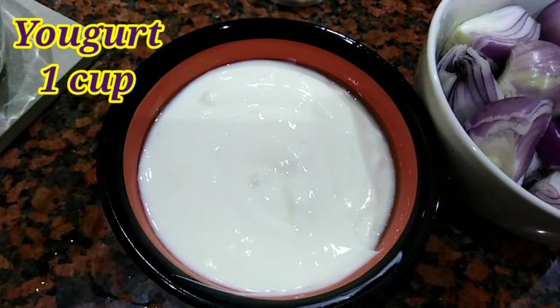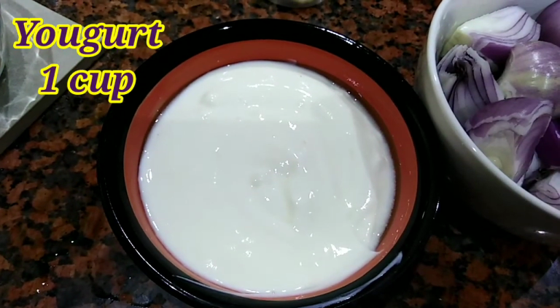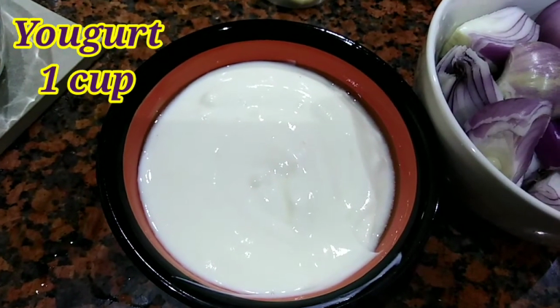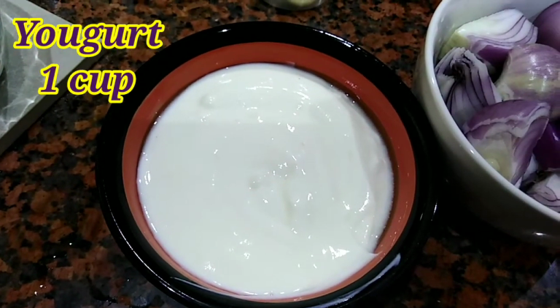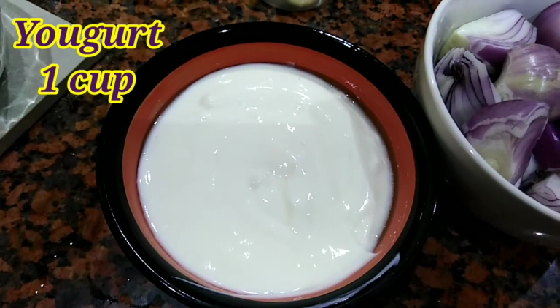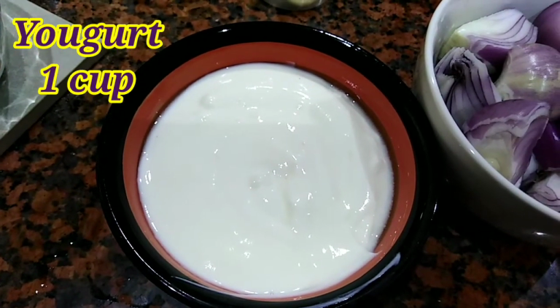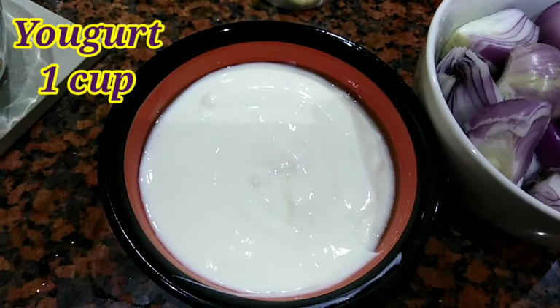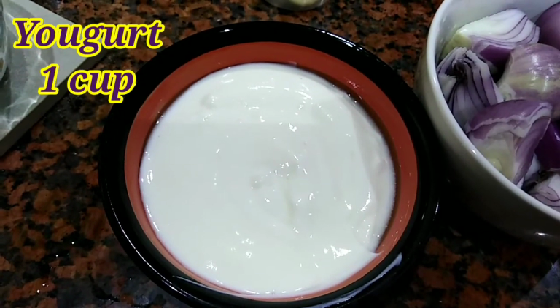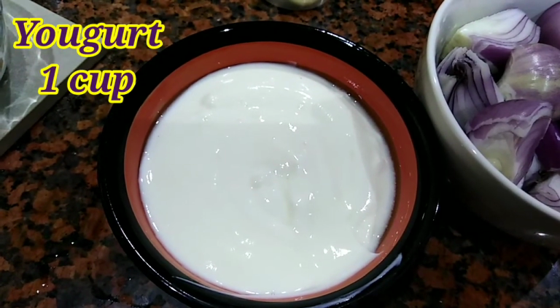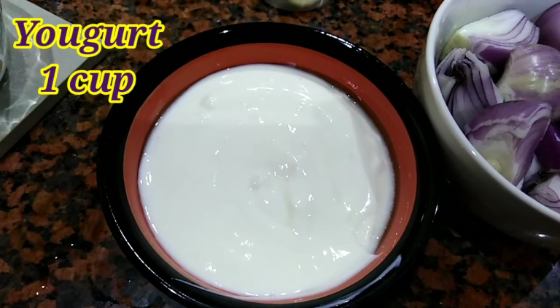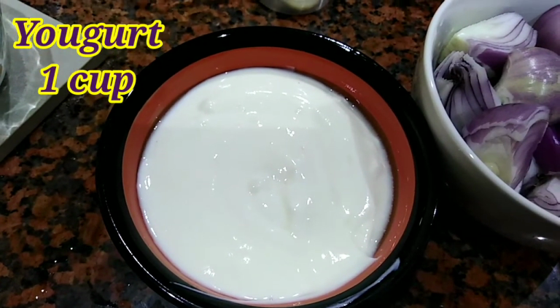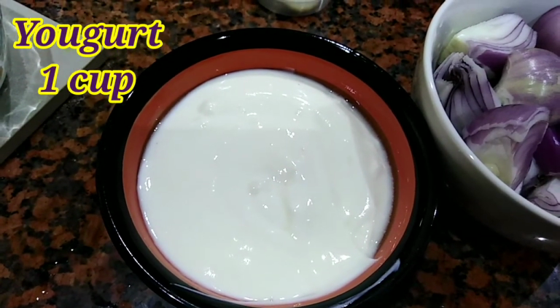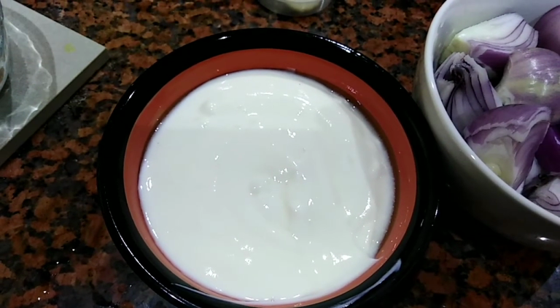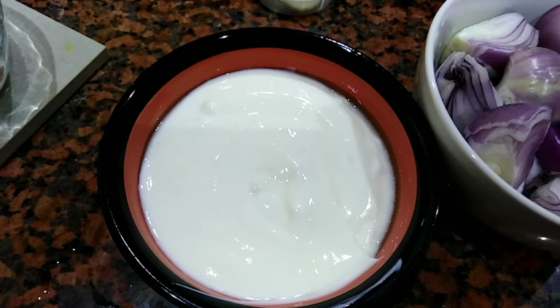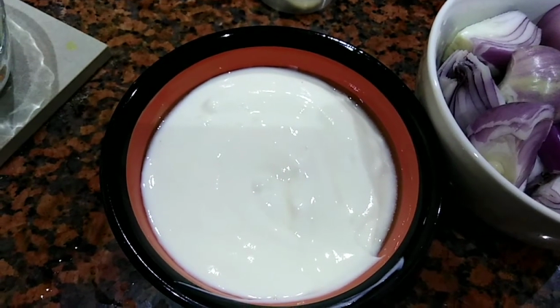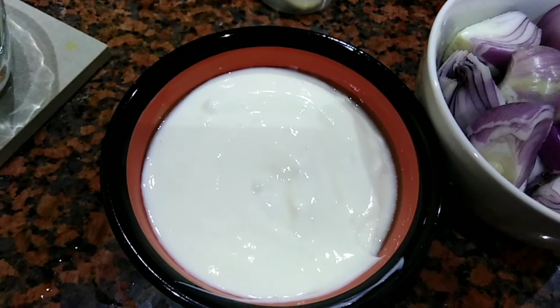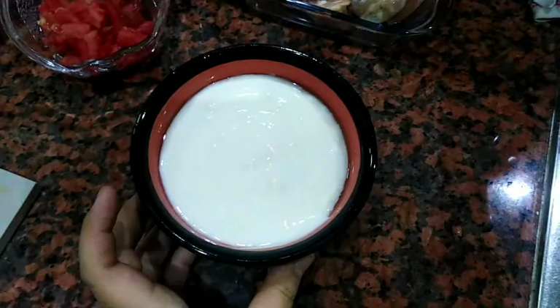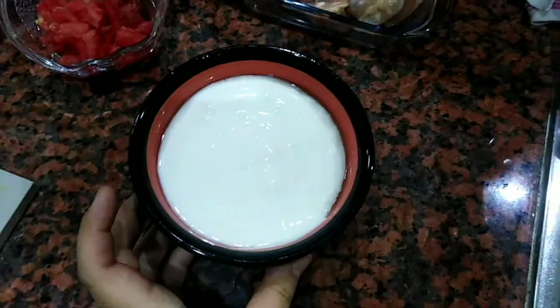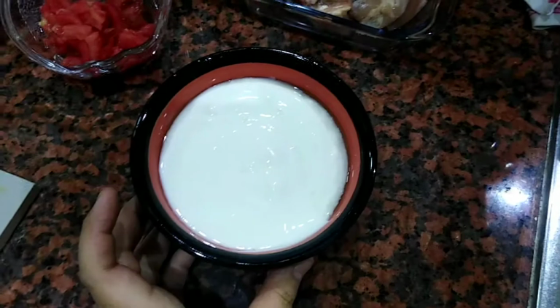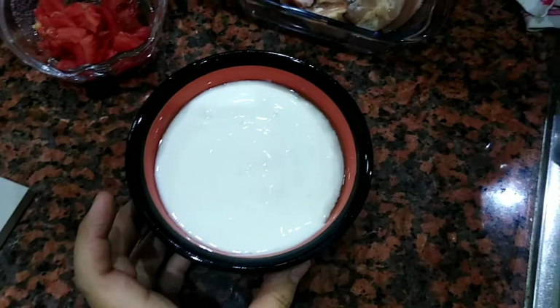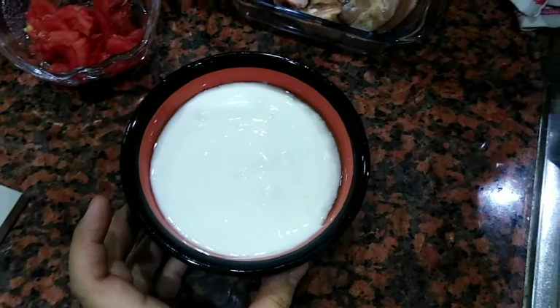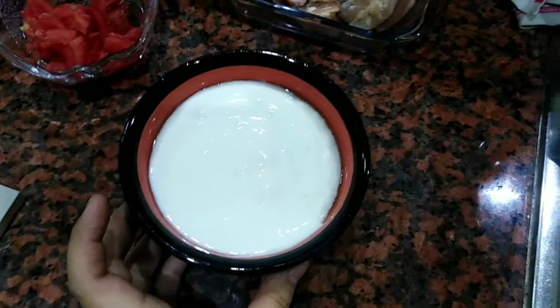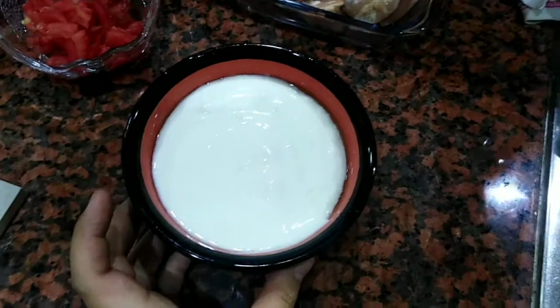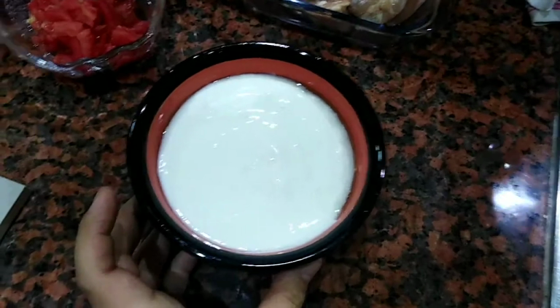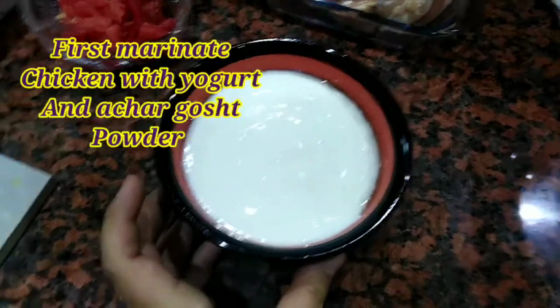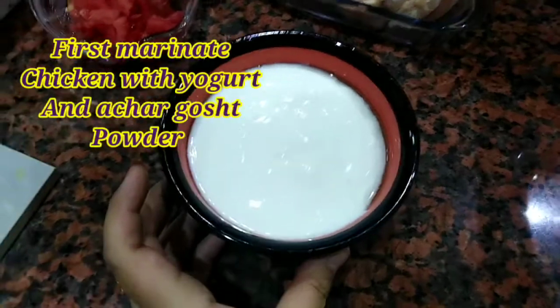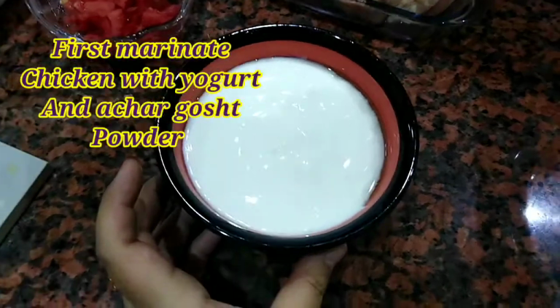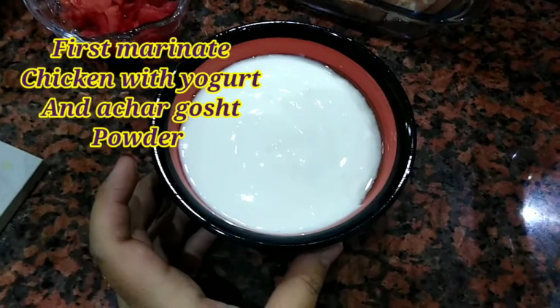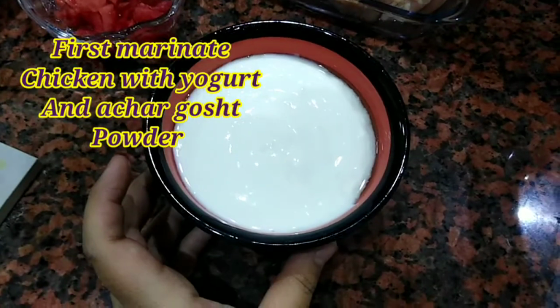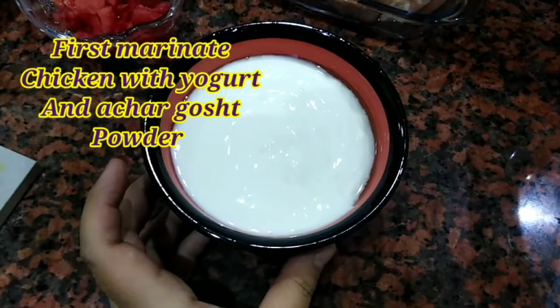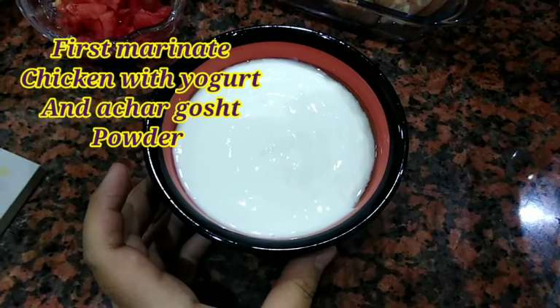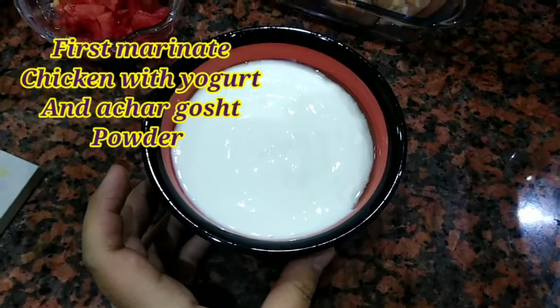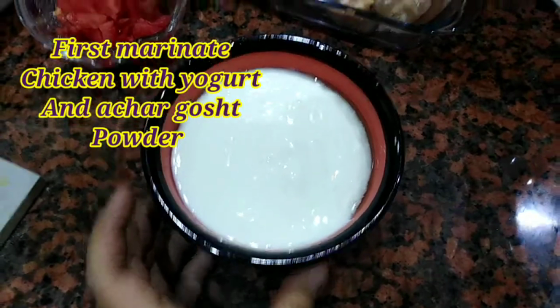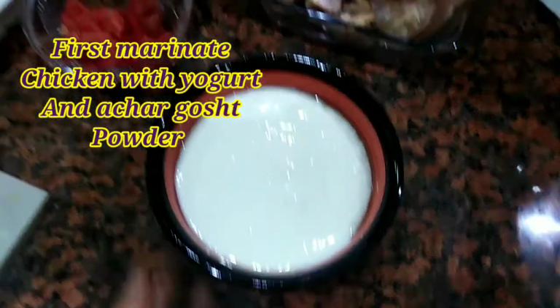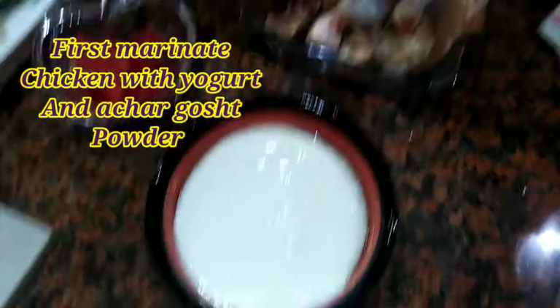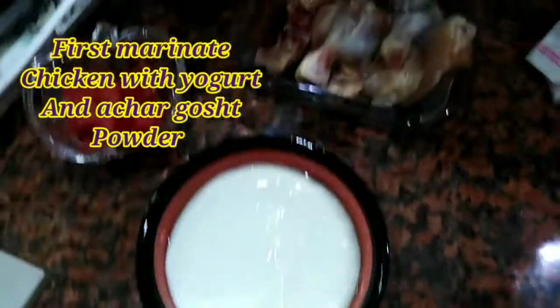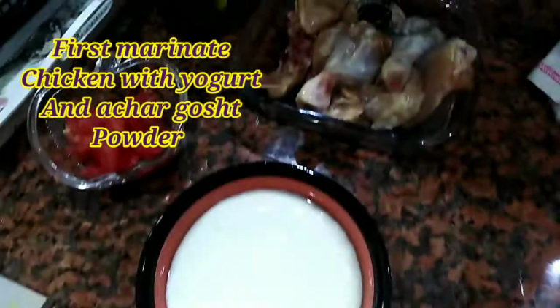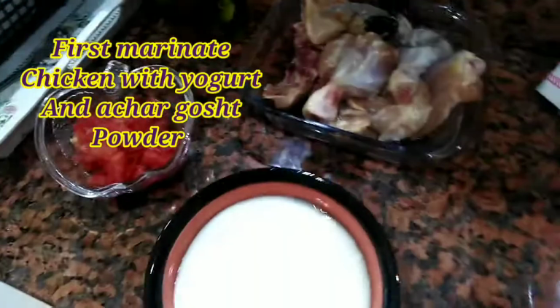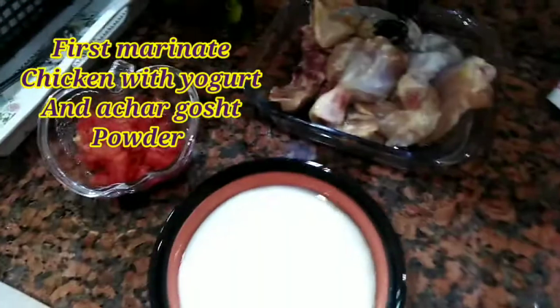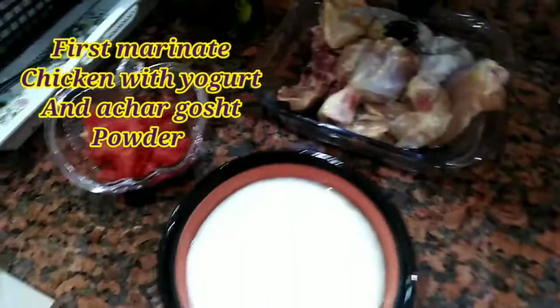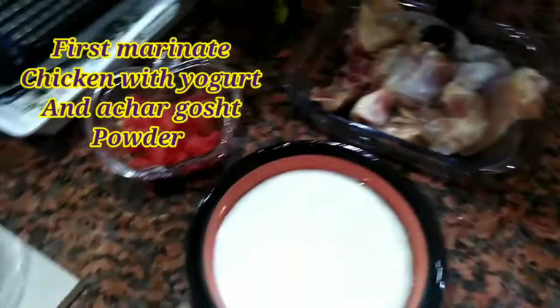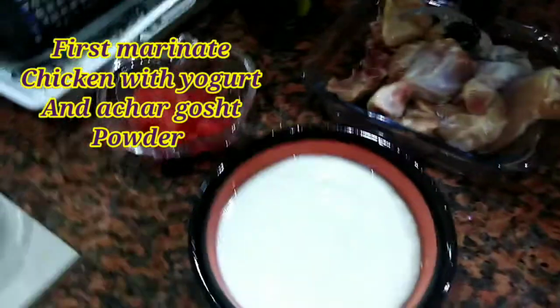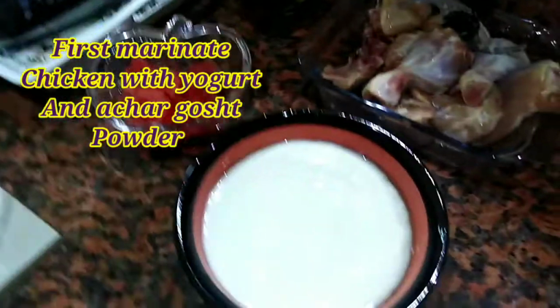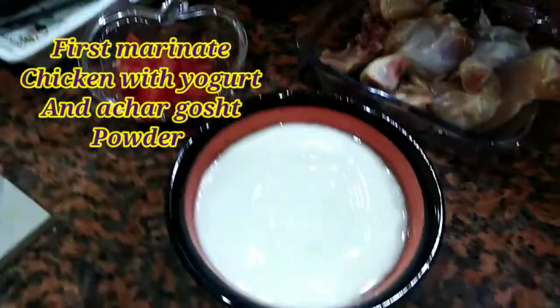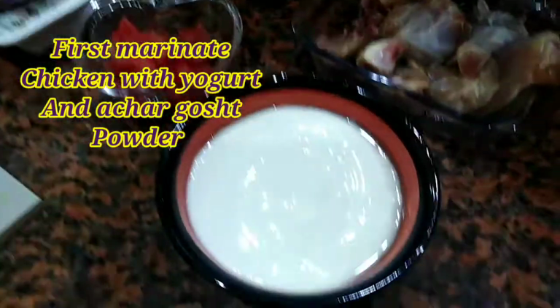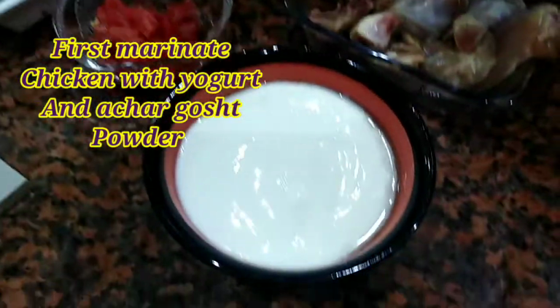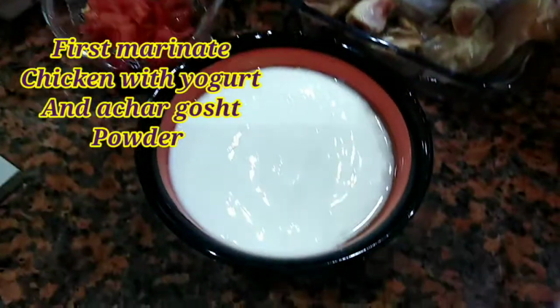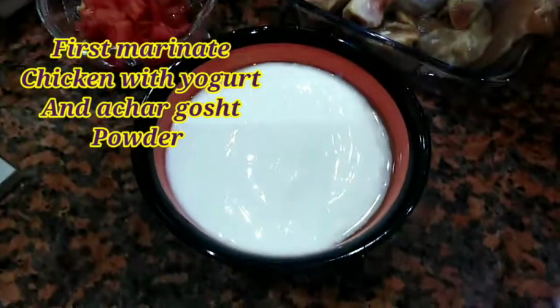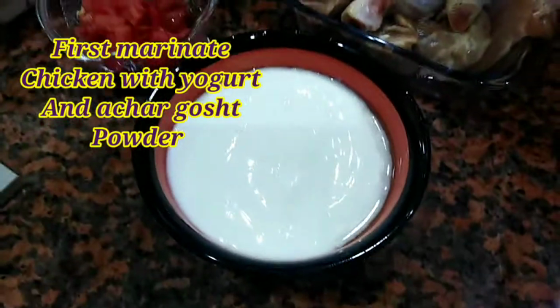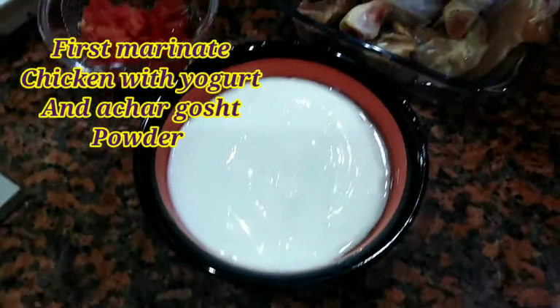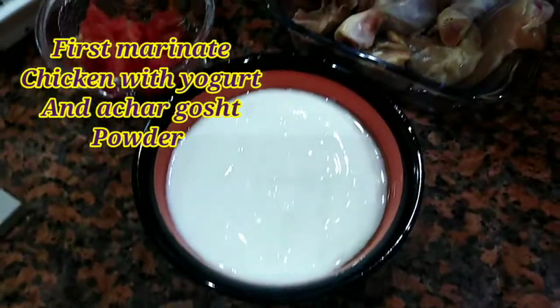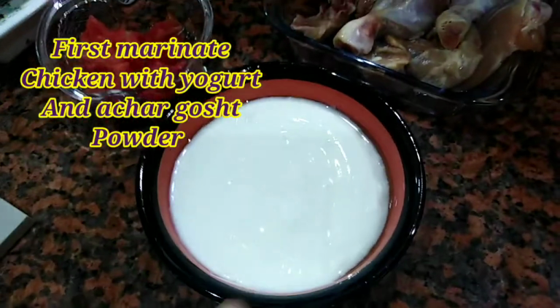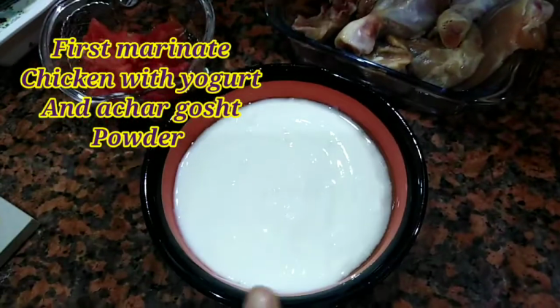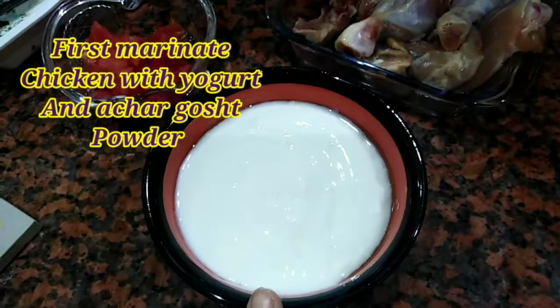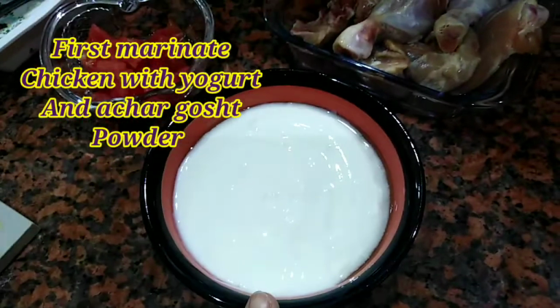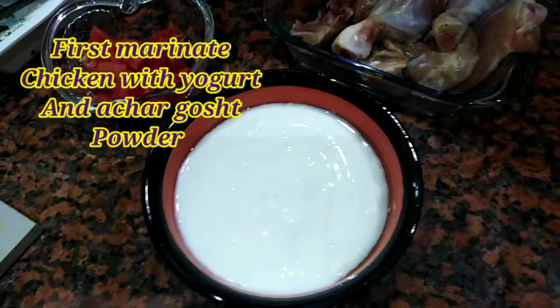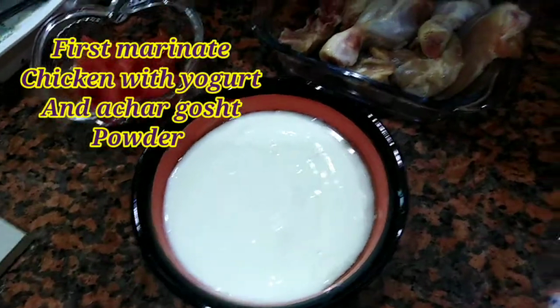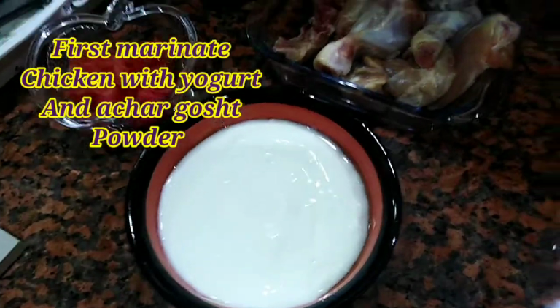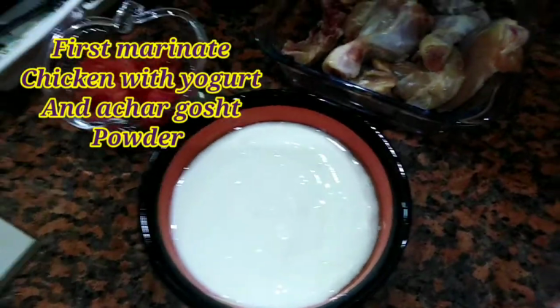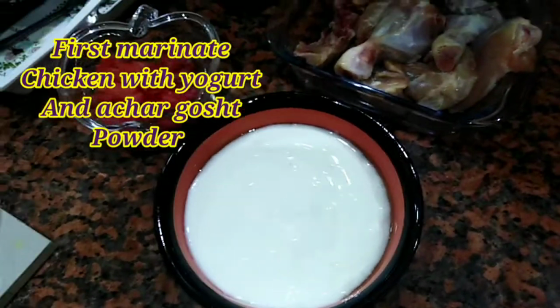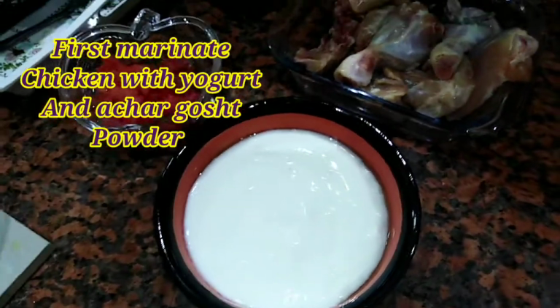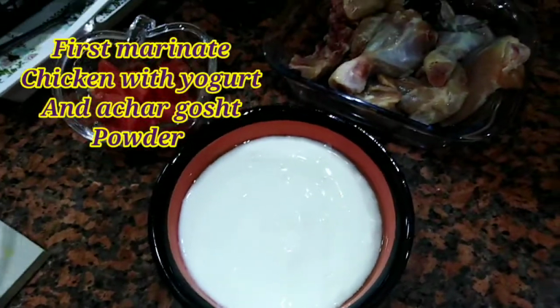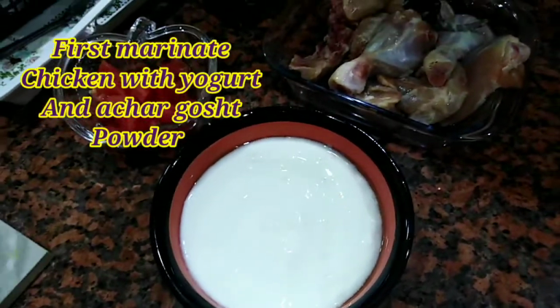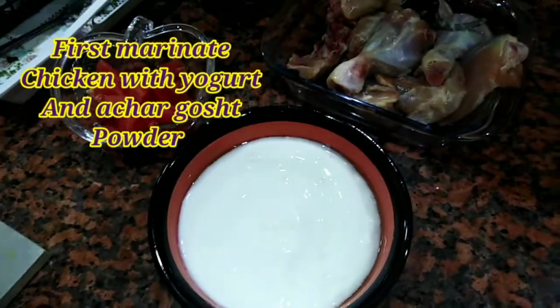This is a big cup of yogurt because we have marination. First of all, let's start the process of marination.